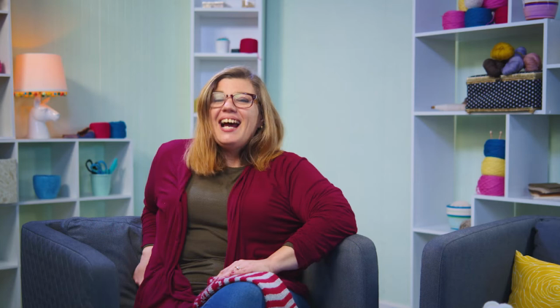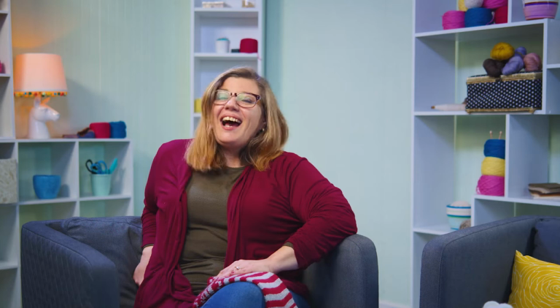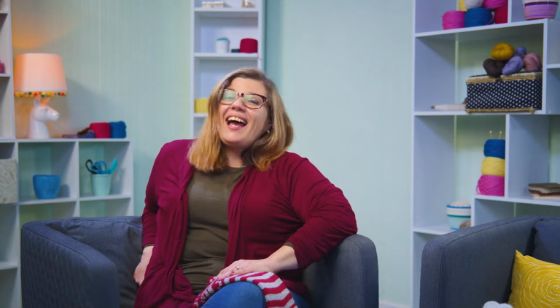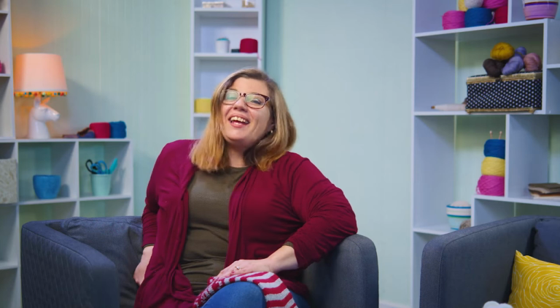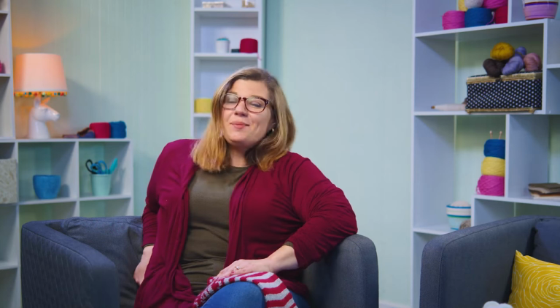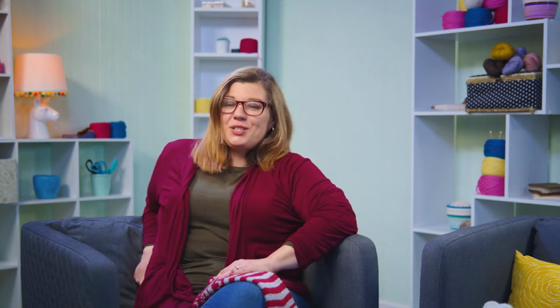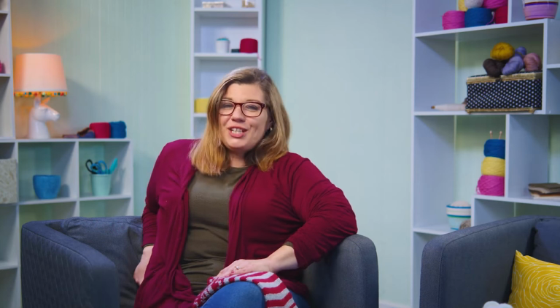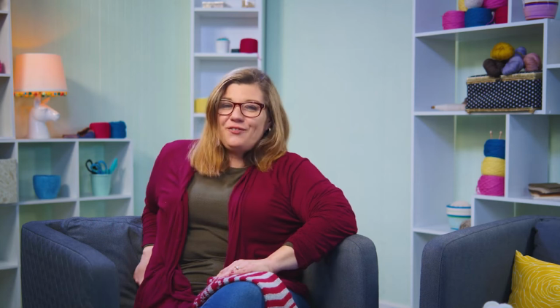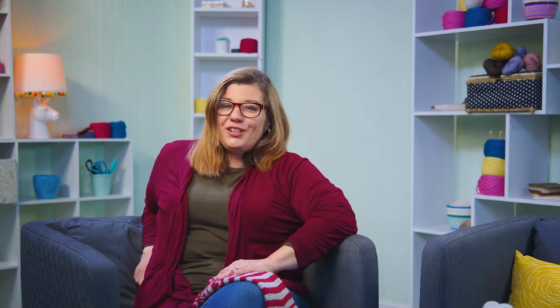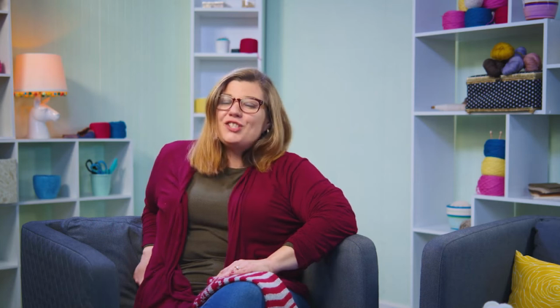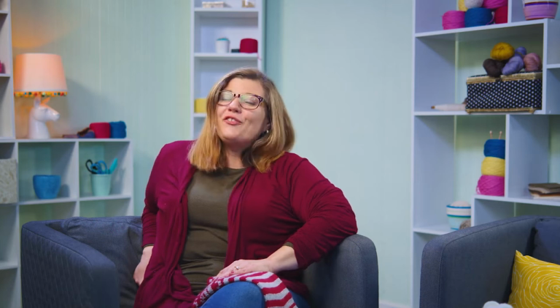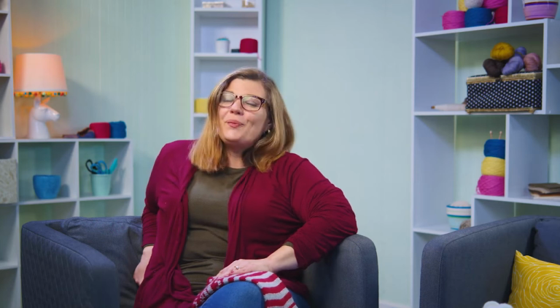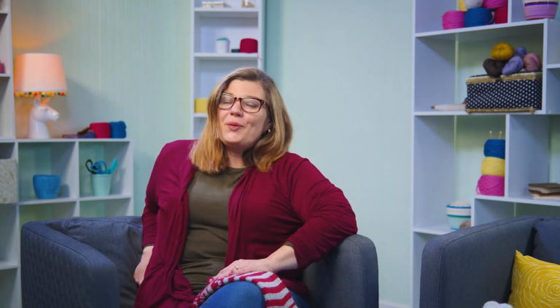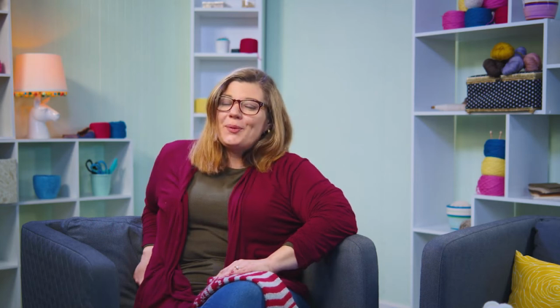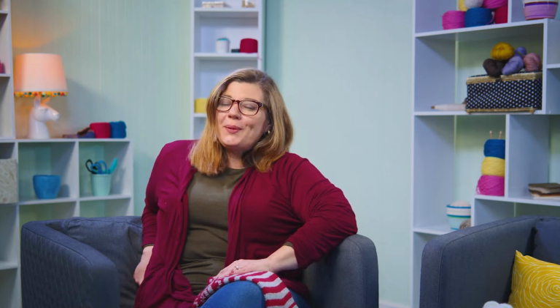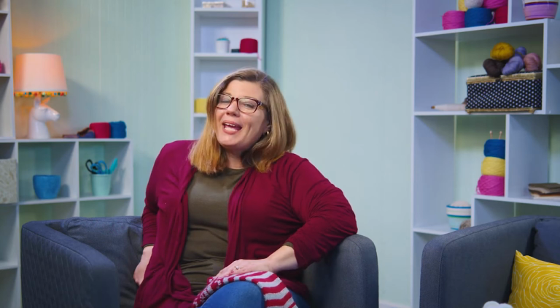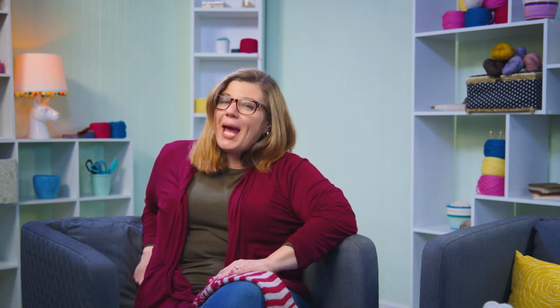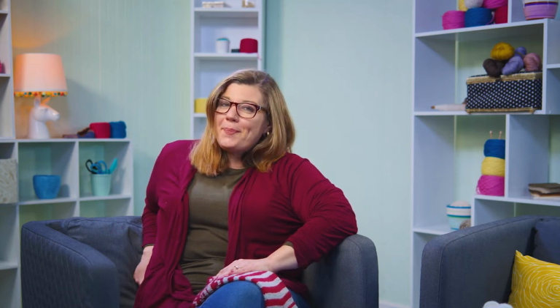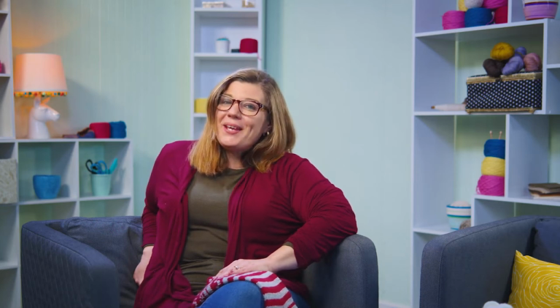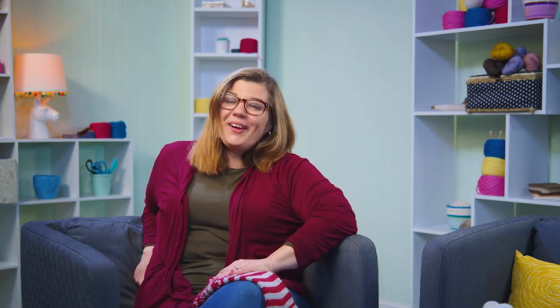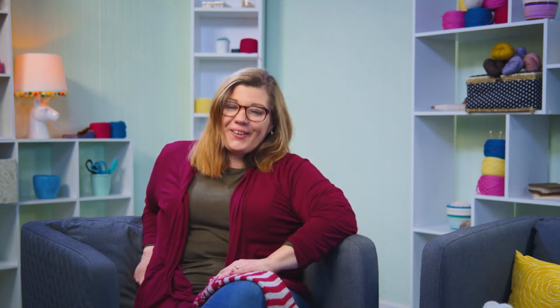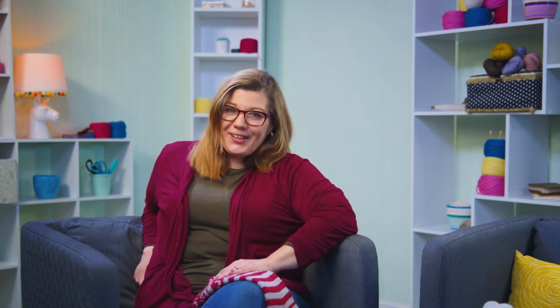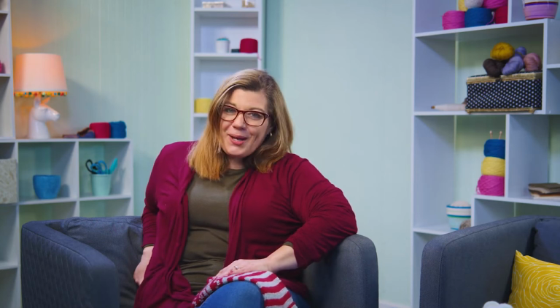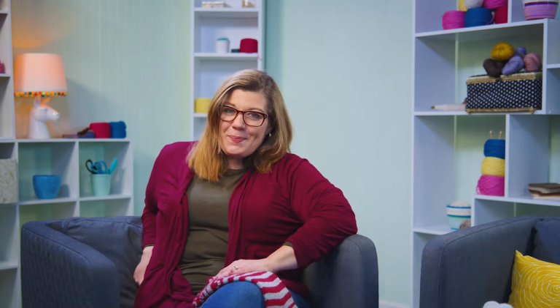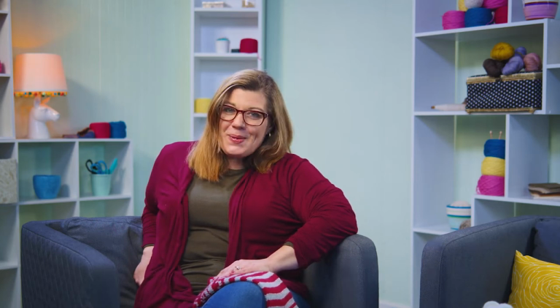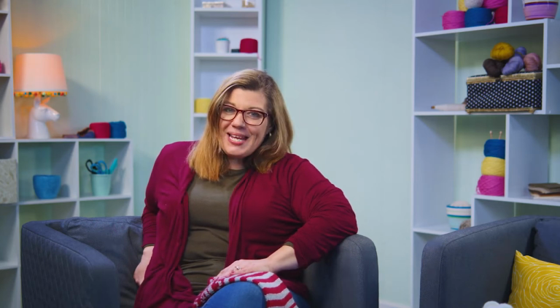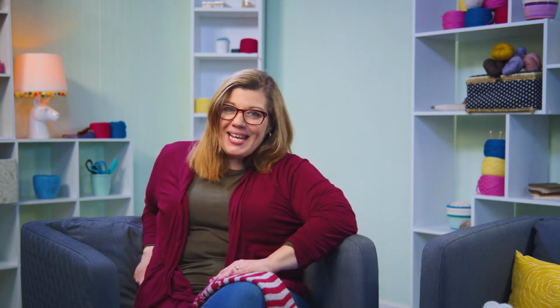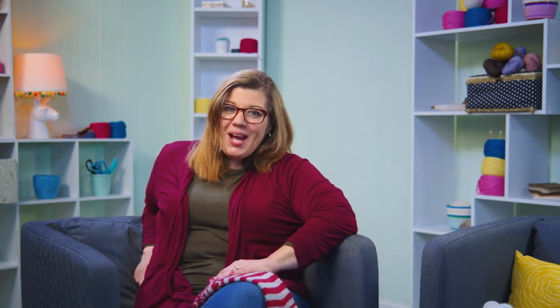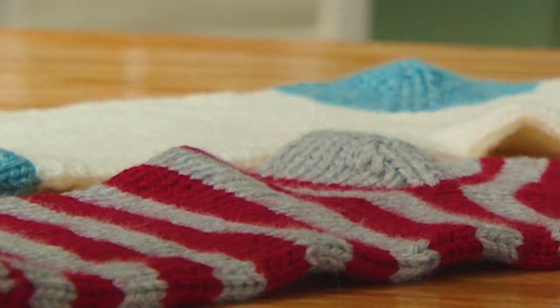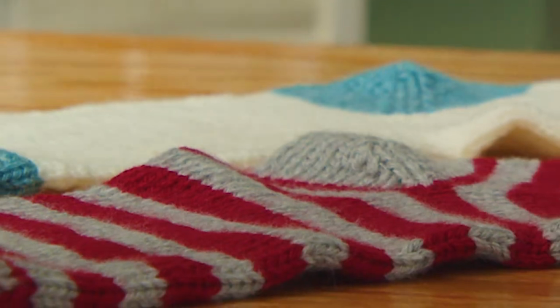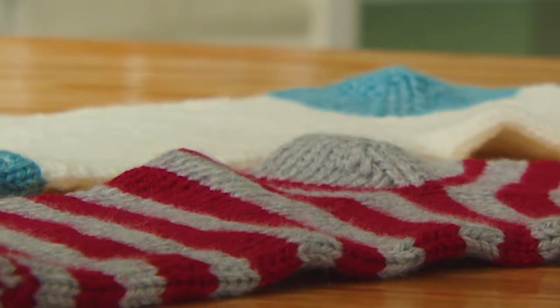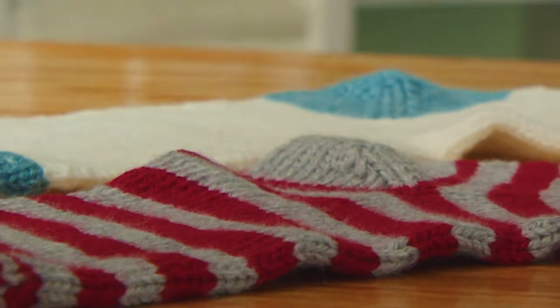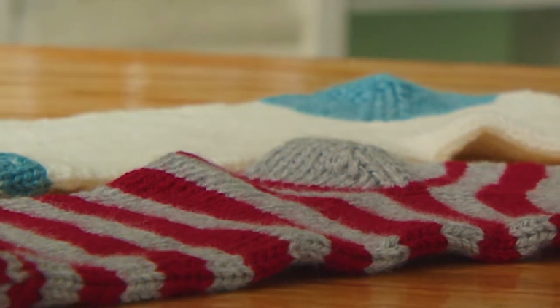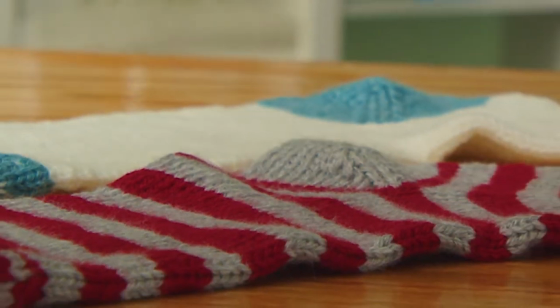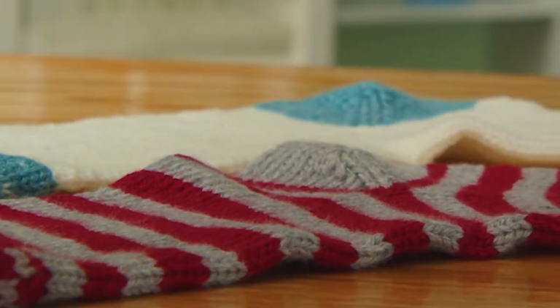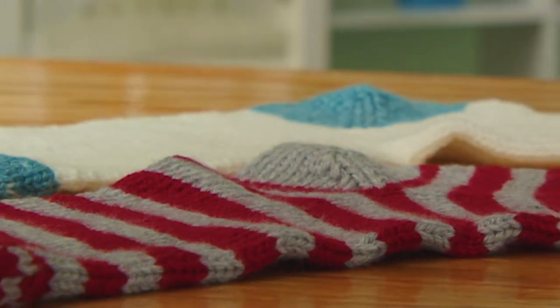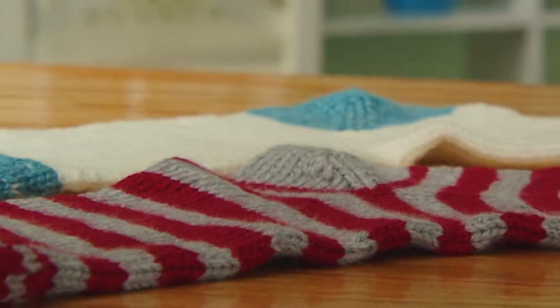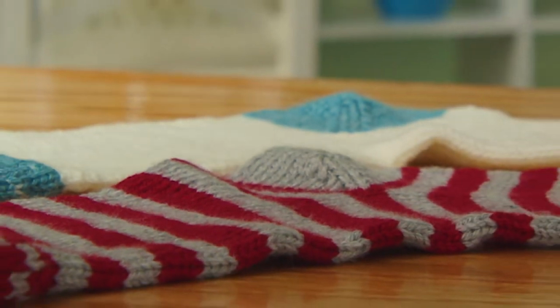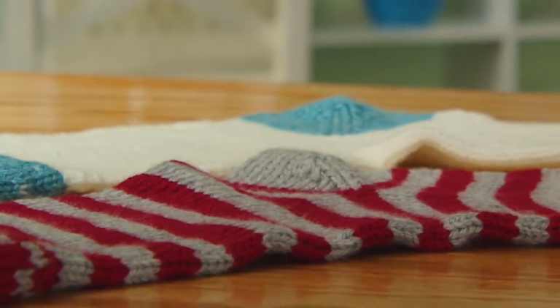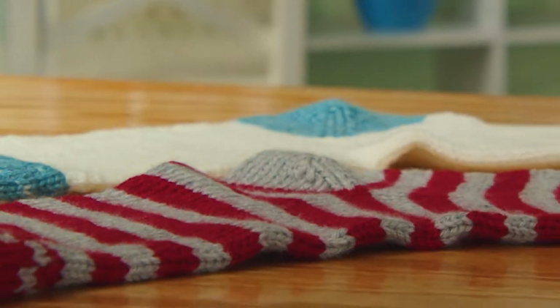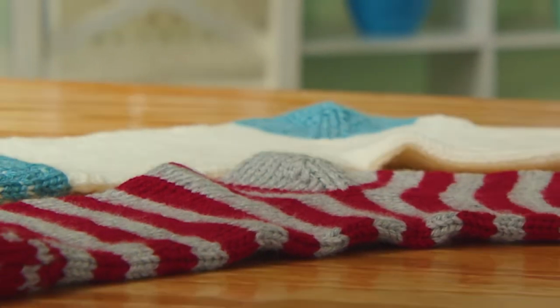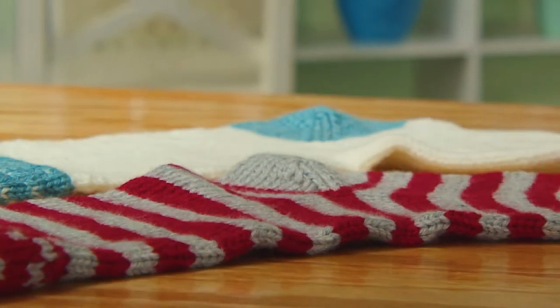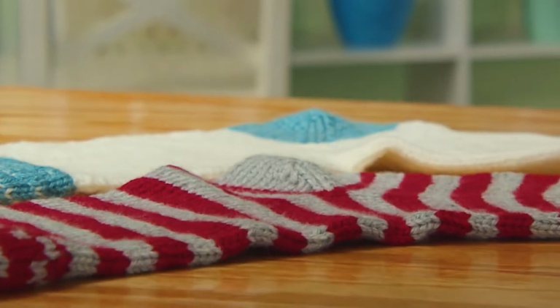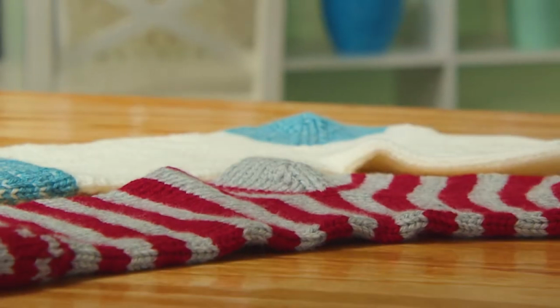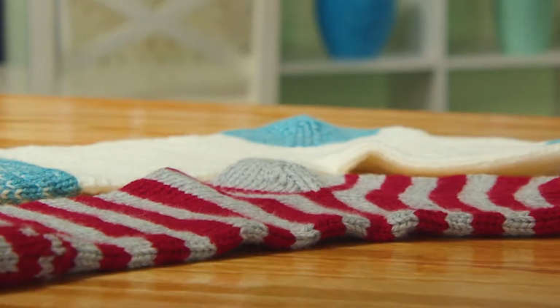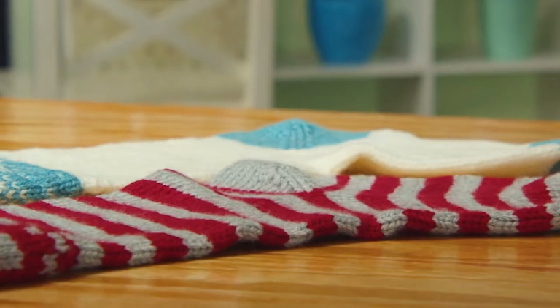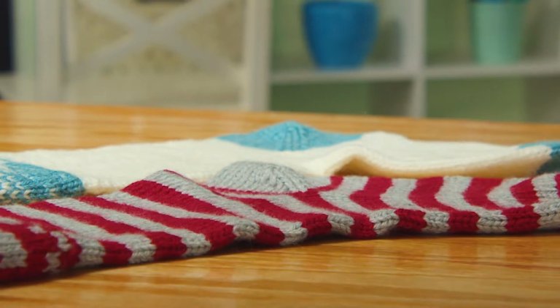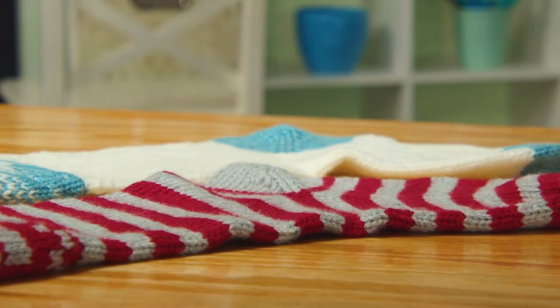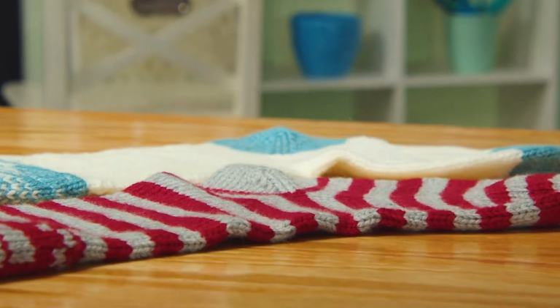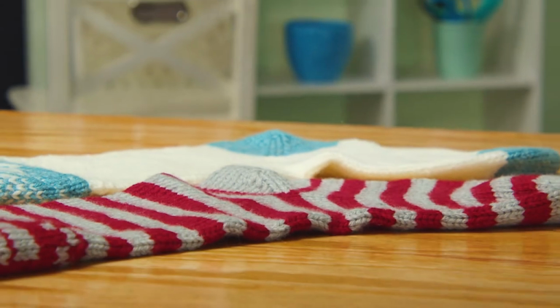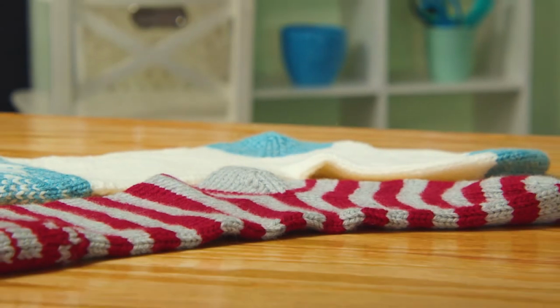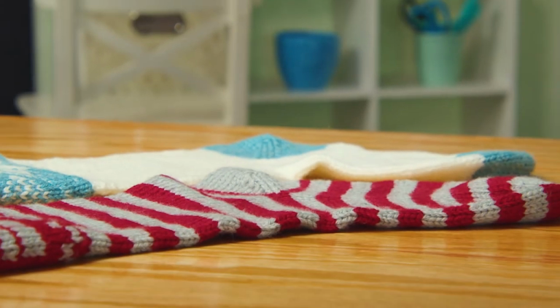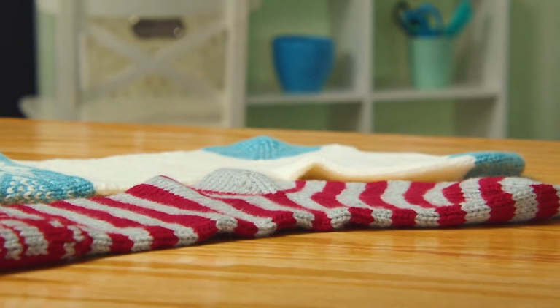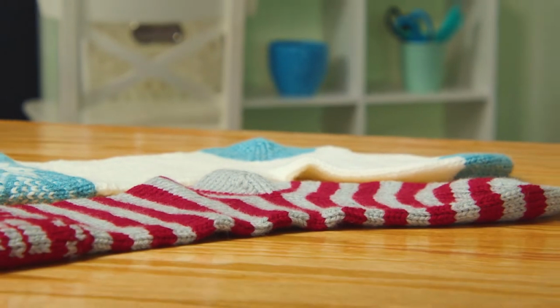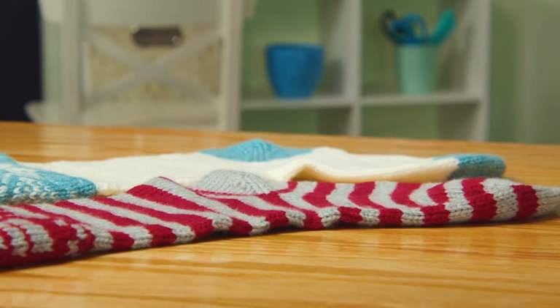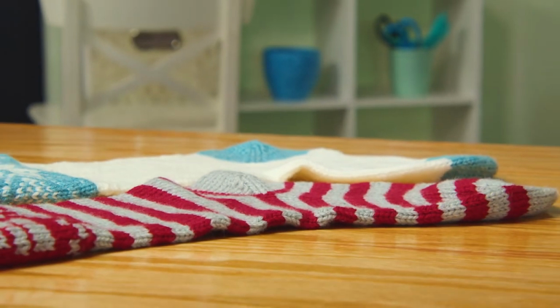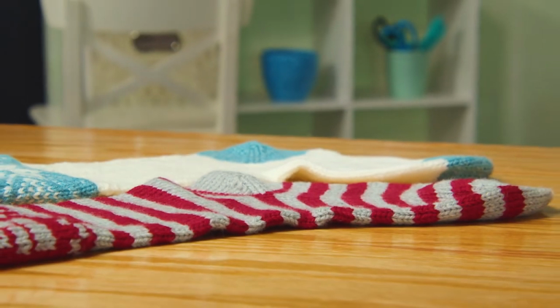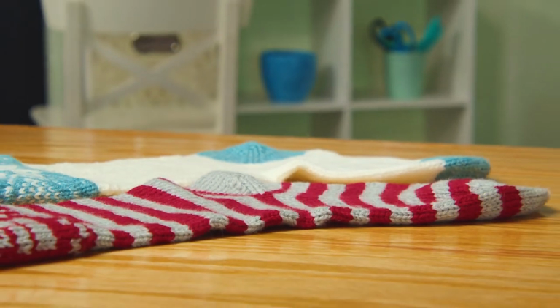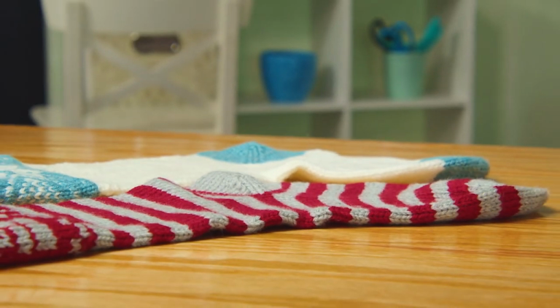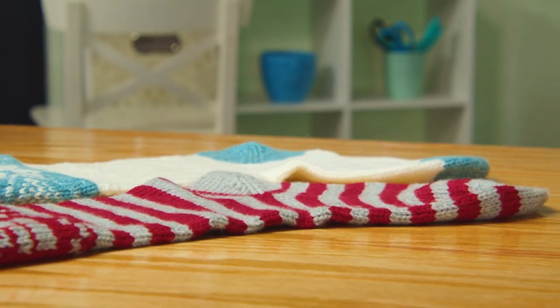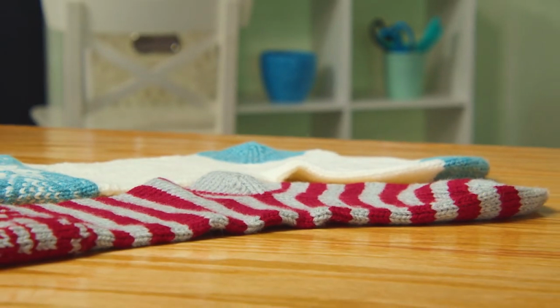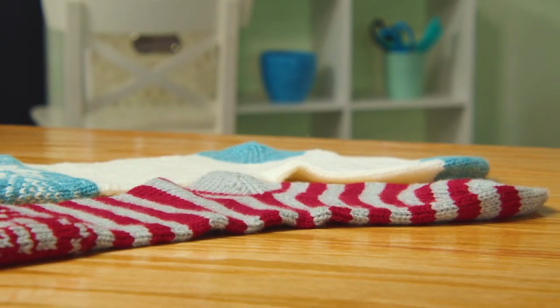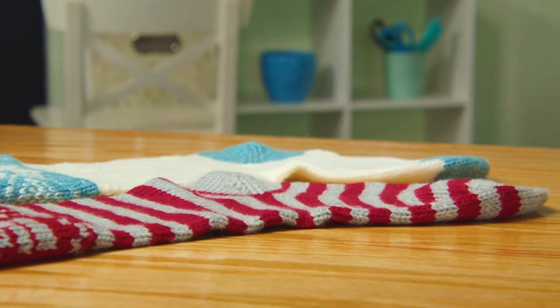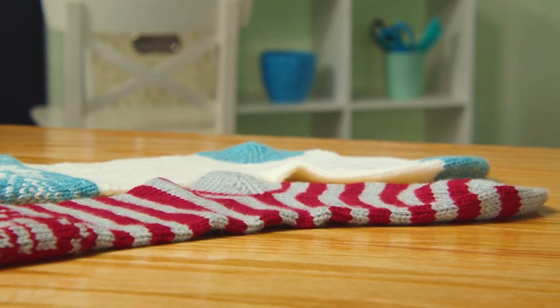Hi, I'm Jenny Fish from One Big Happy Yarn Company. Welcome back to our Christmas Stockings Knit Along.